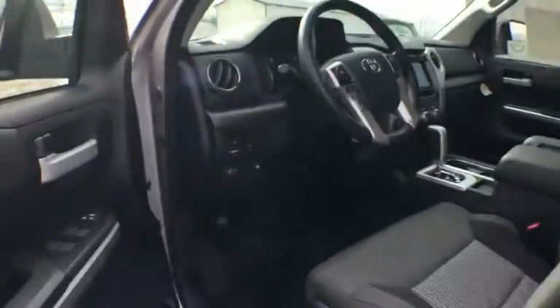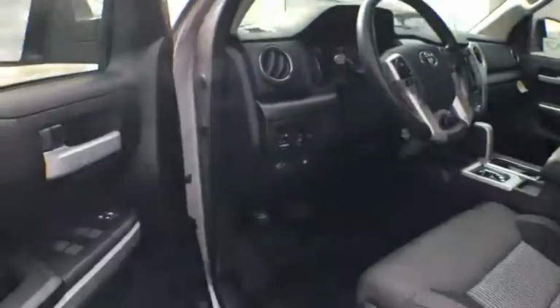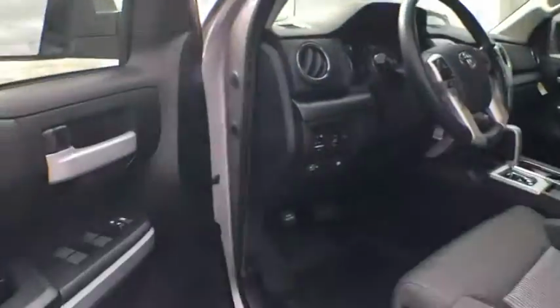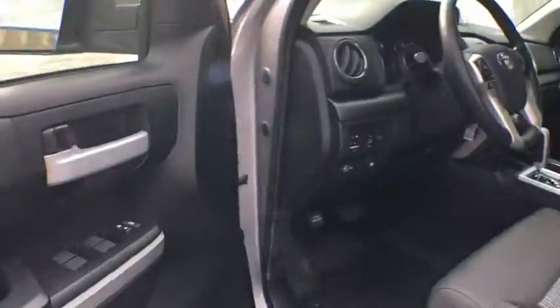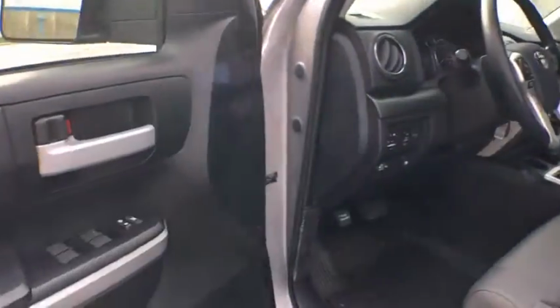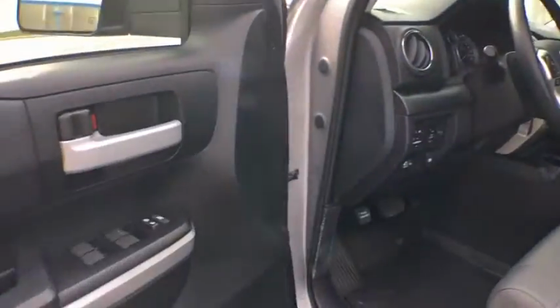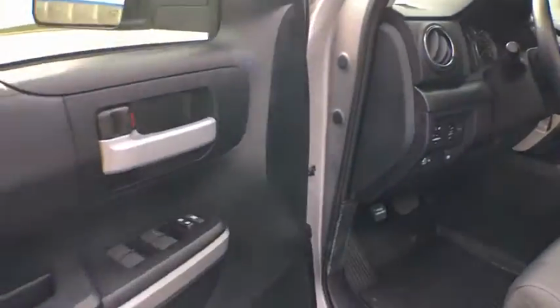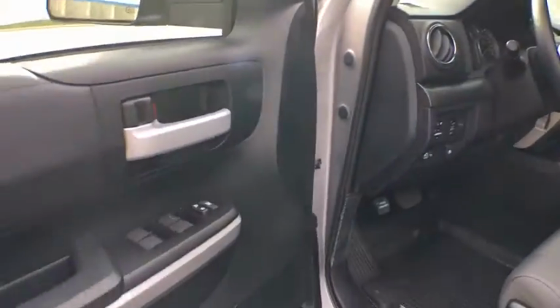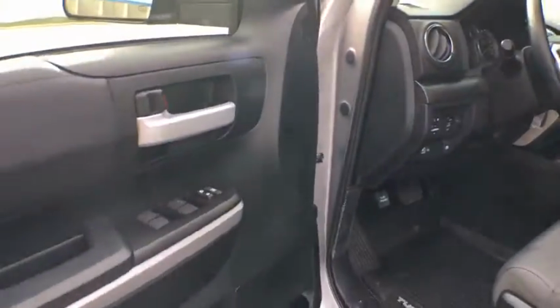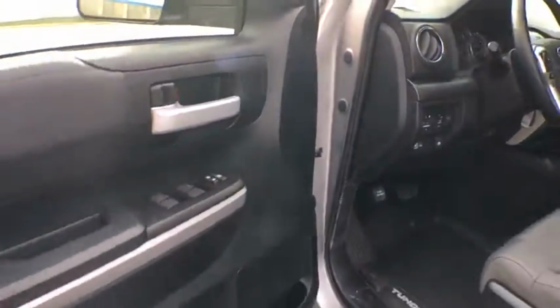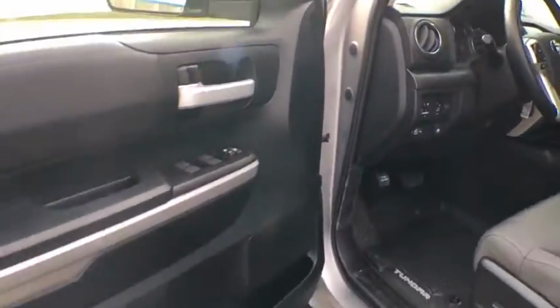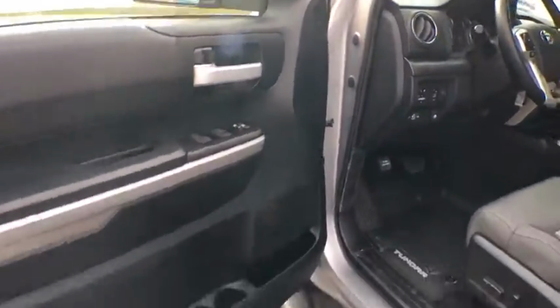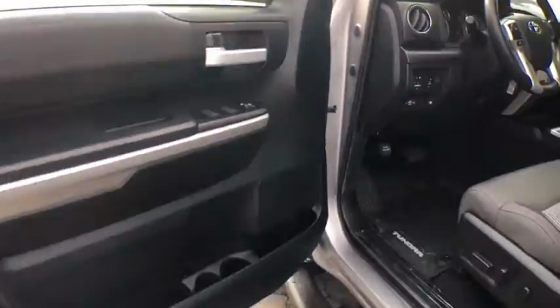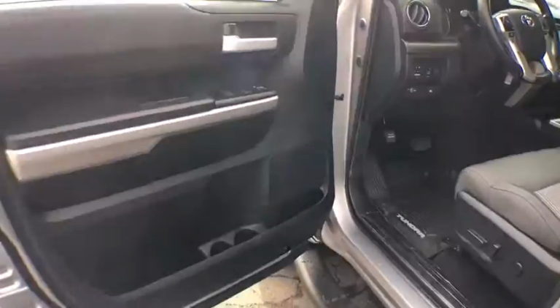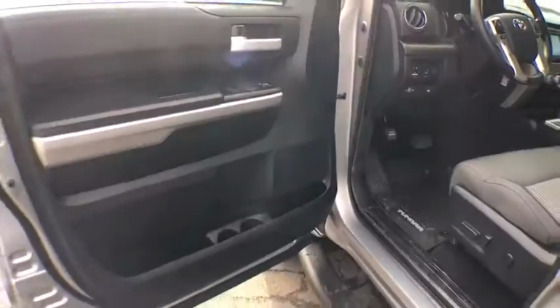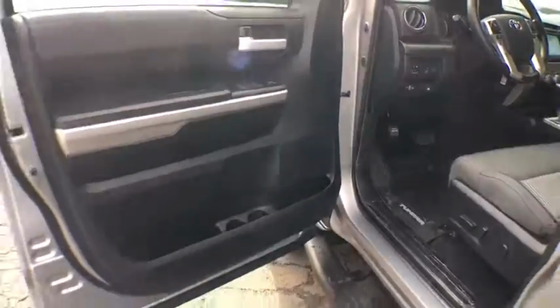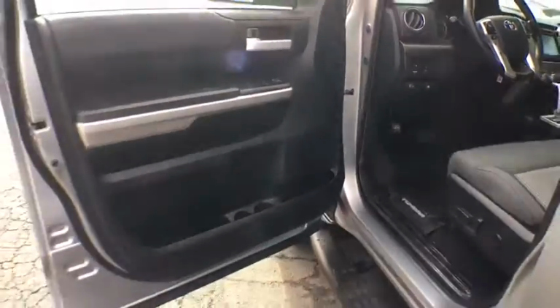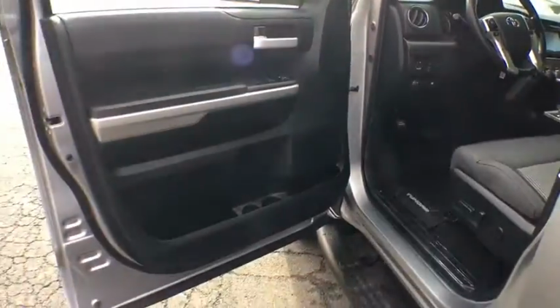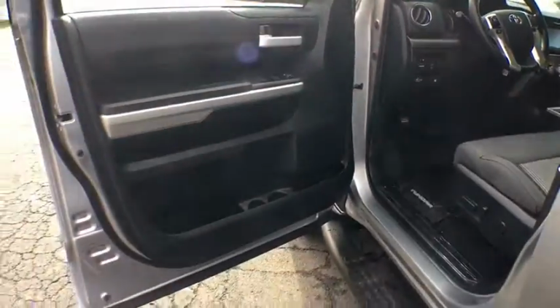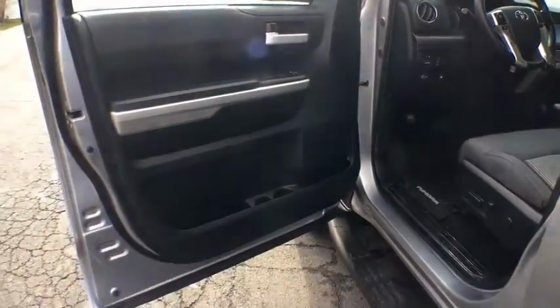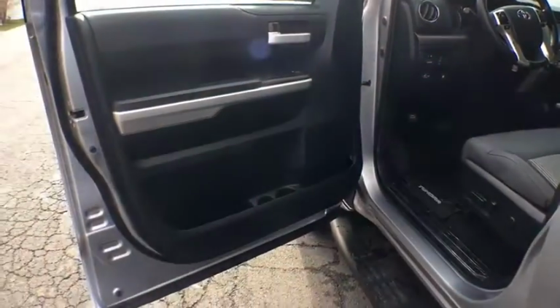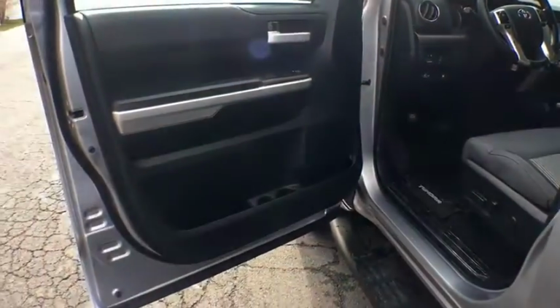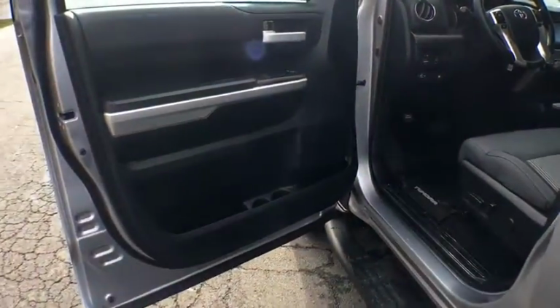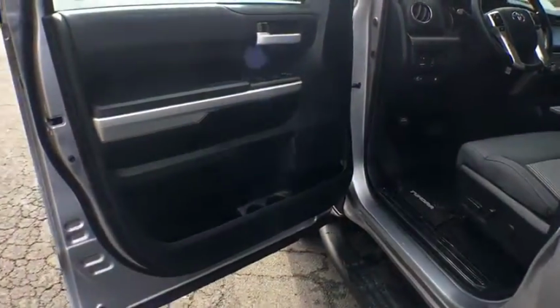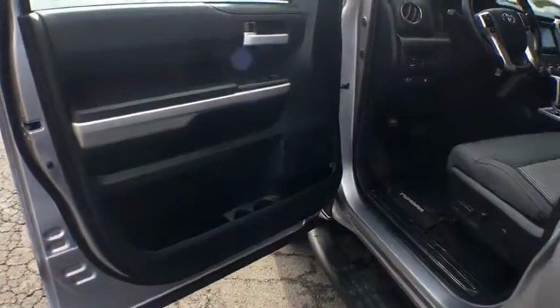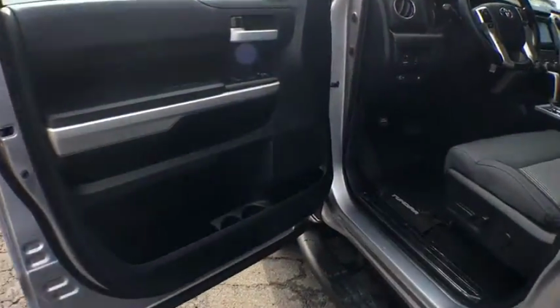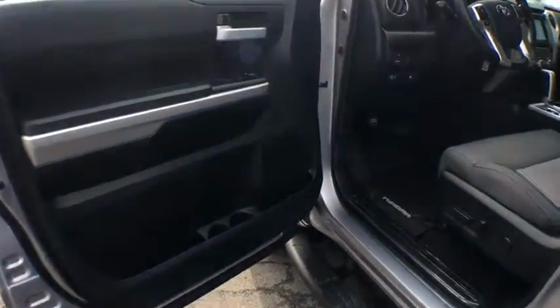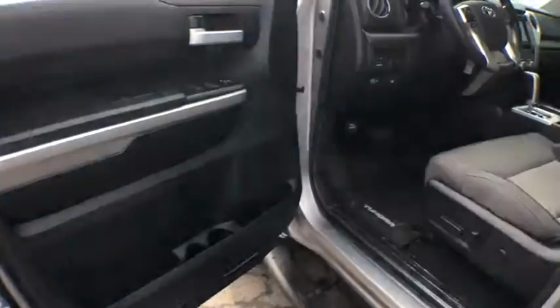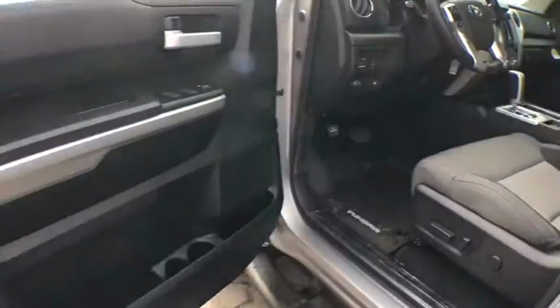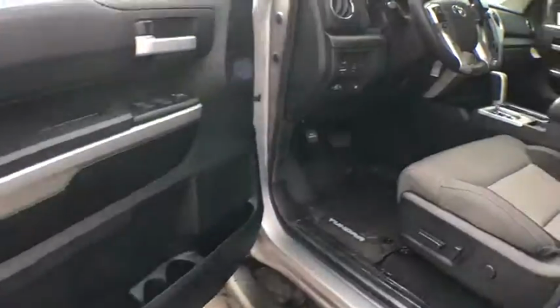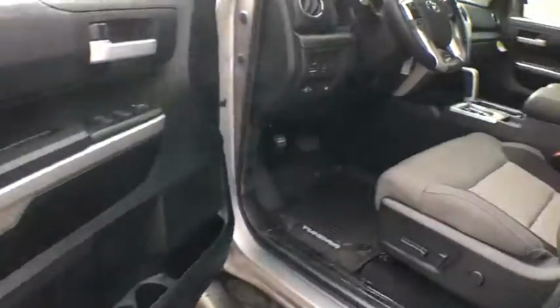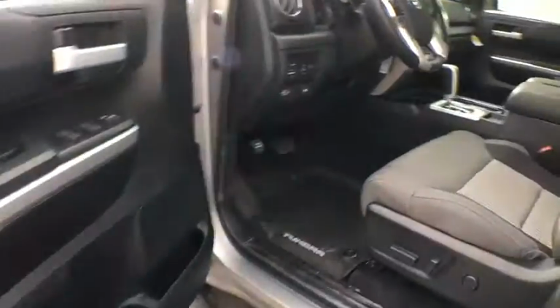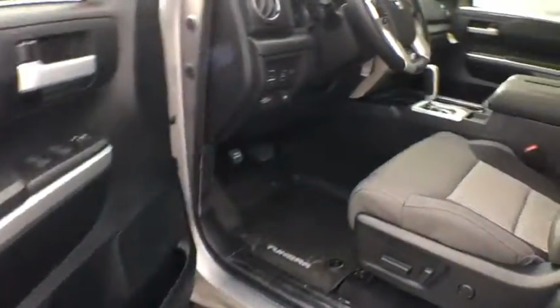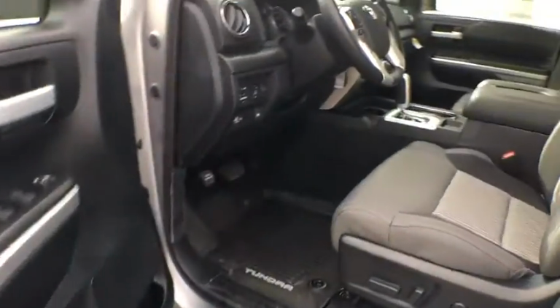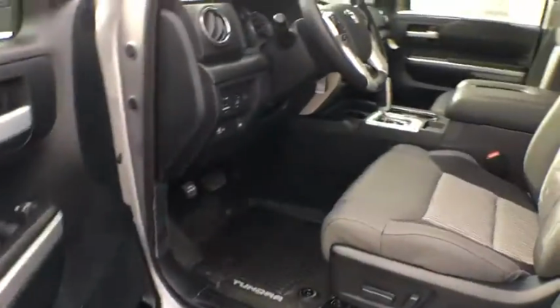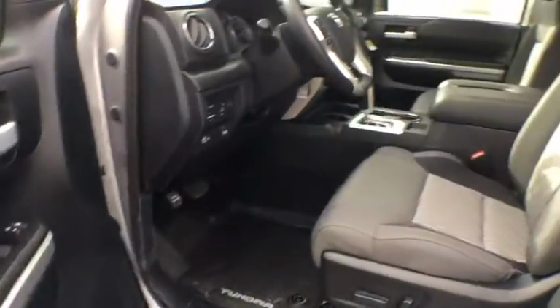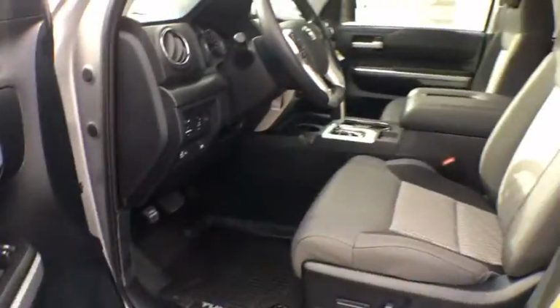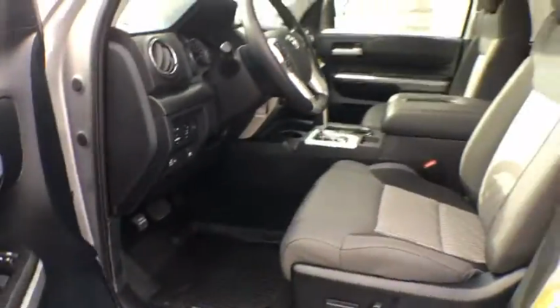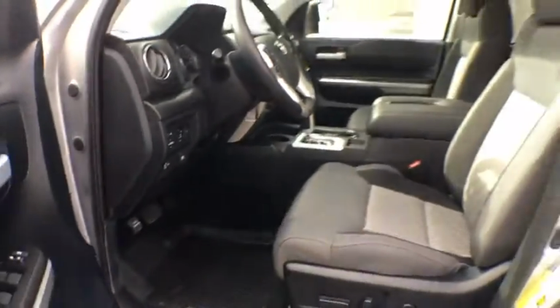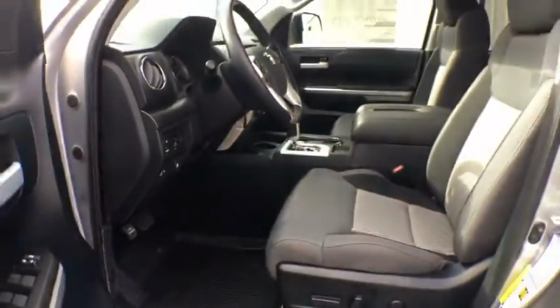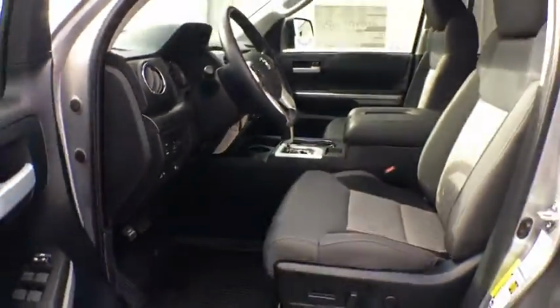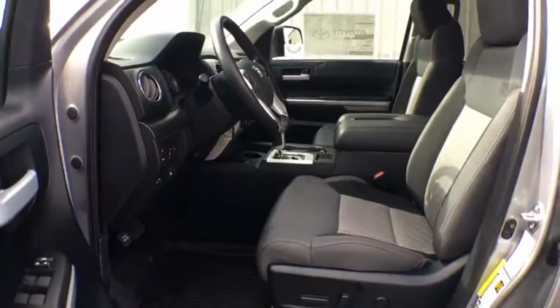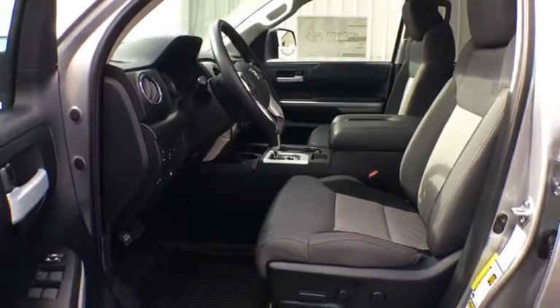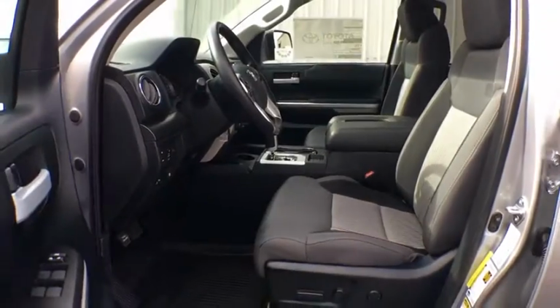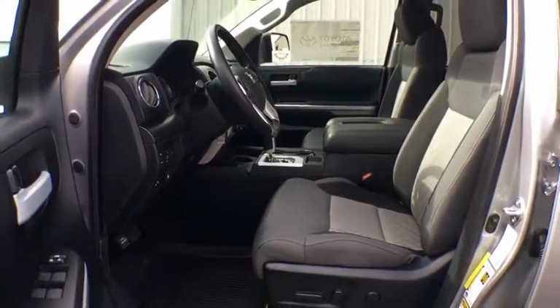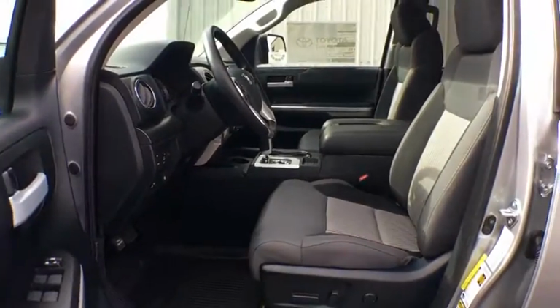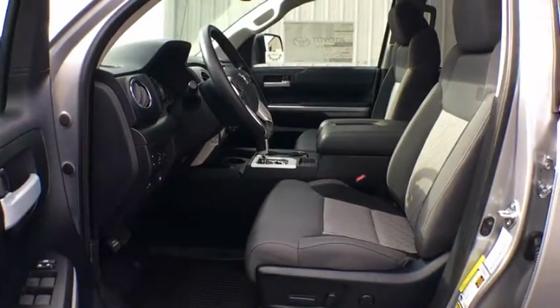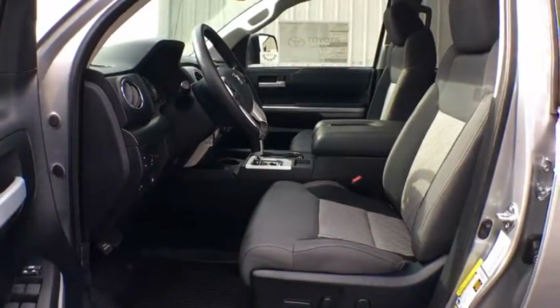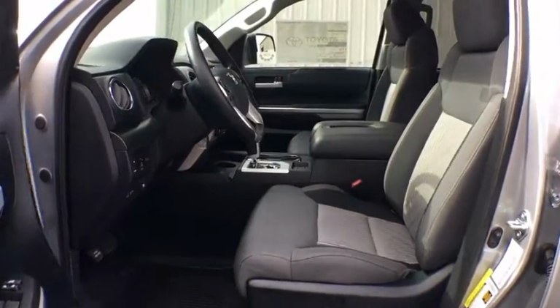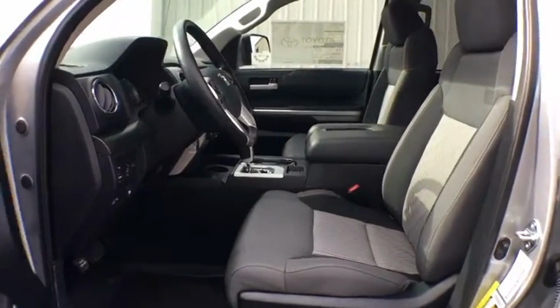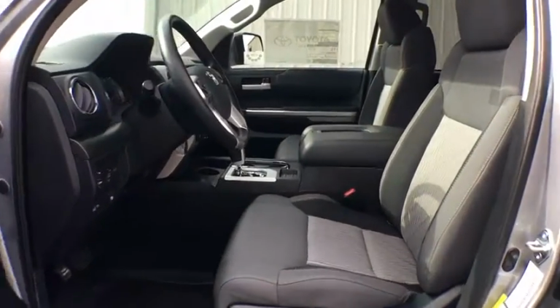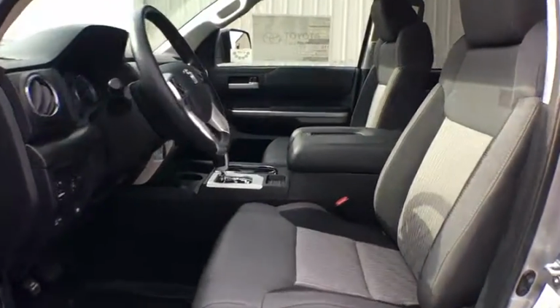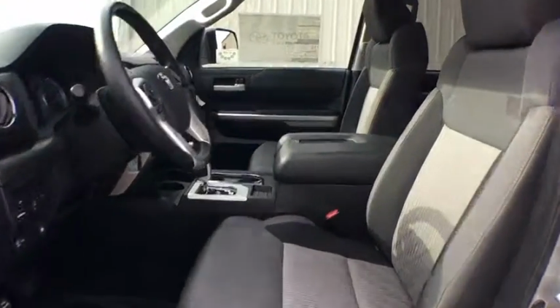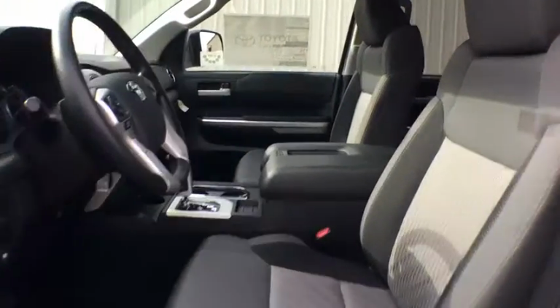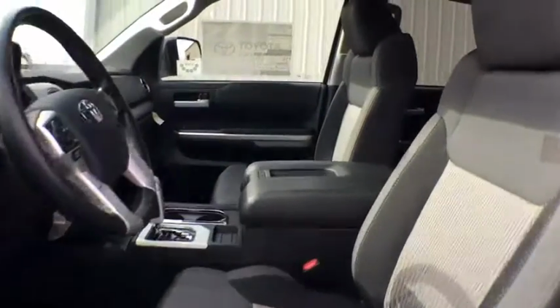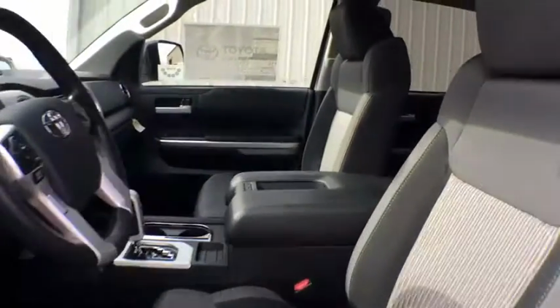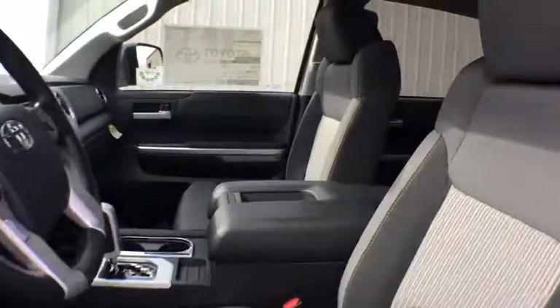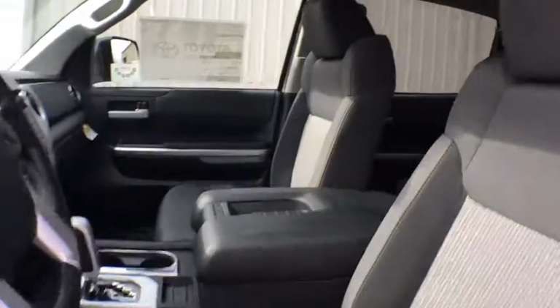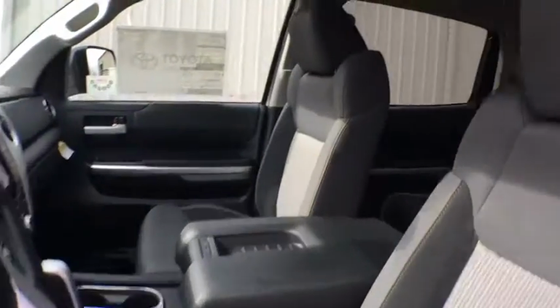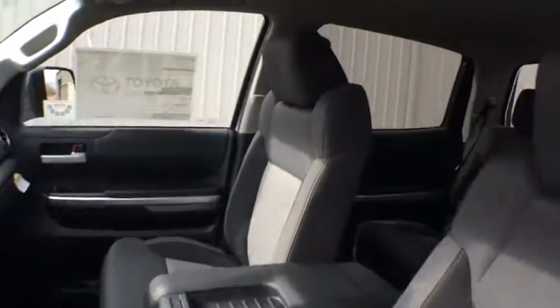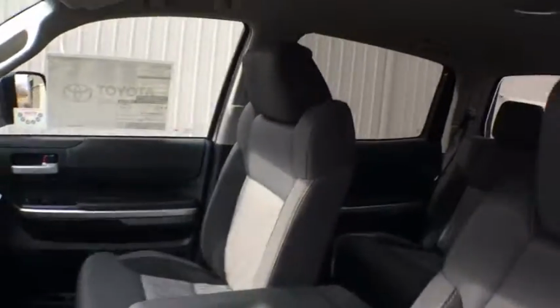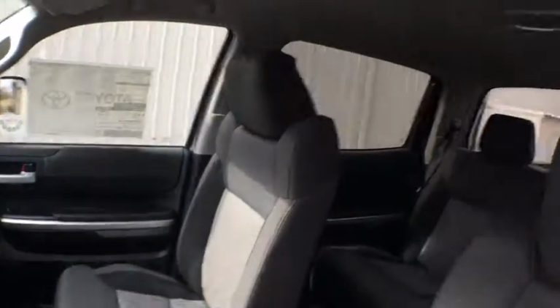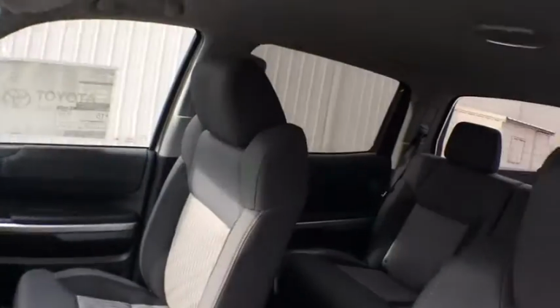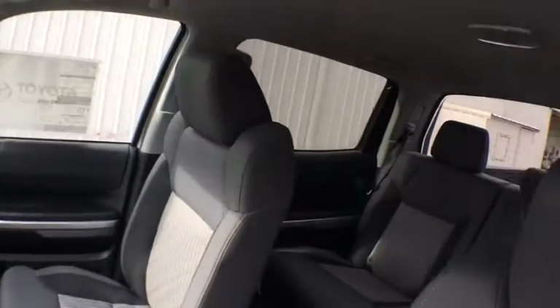Tachometer, panic alarm, overhead console, remote keyless entry, driver vanity mirror, tilt steering wheel, front reading lamps.